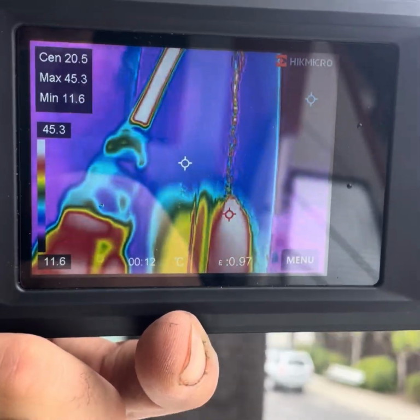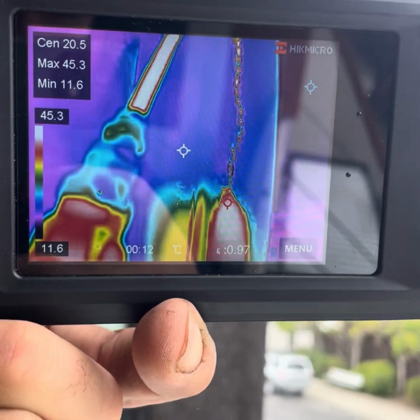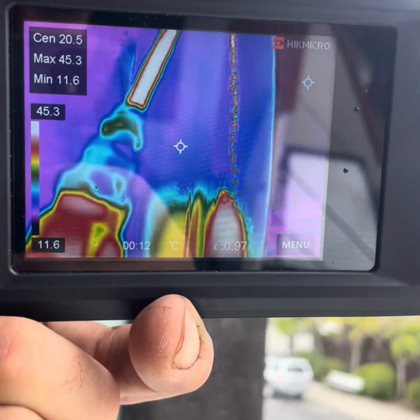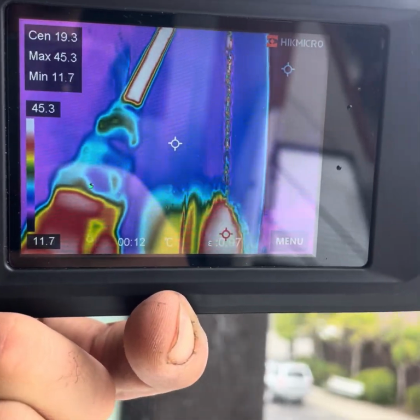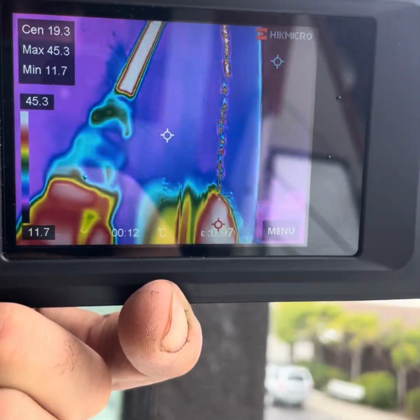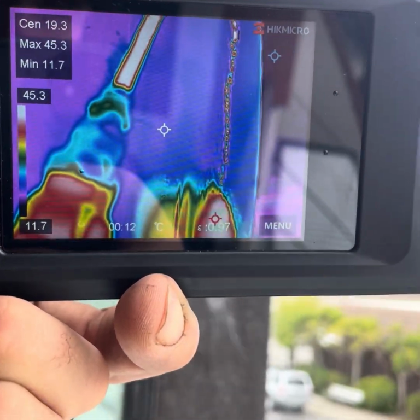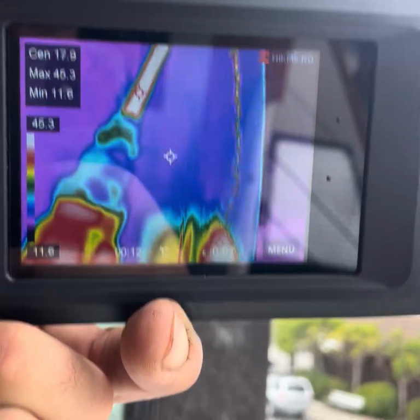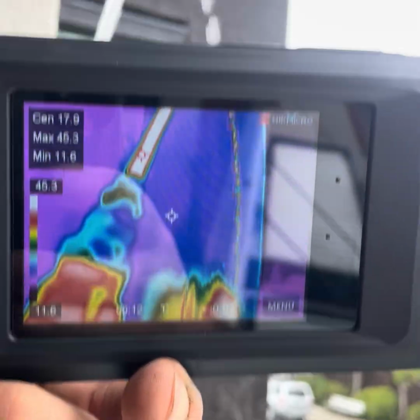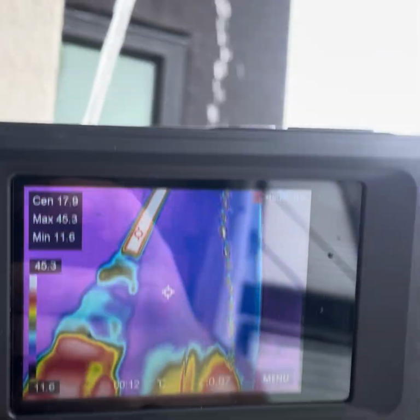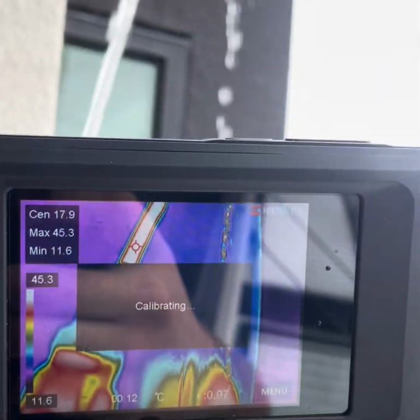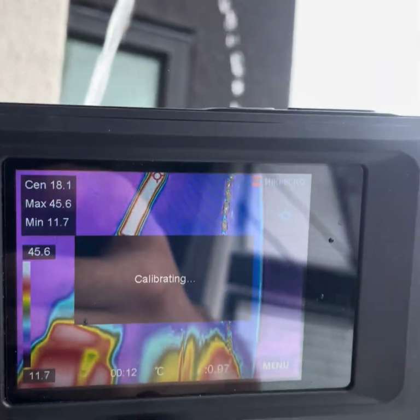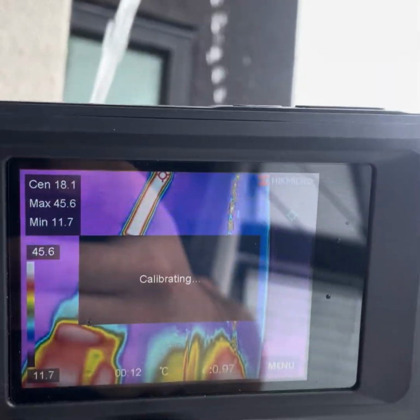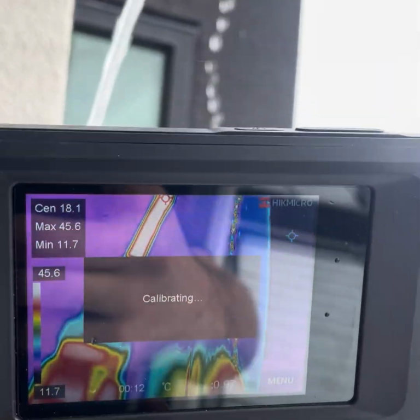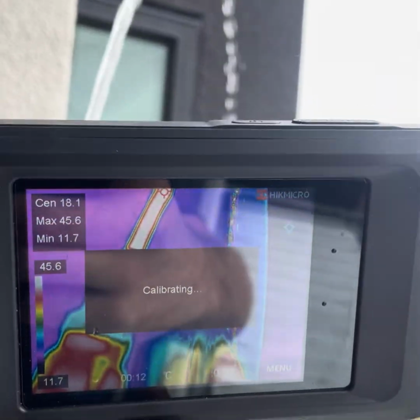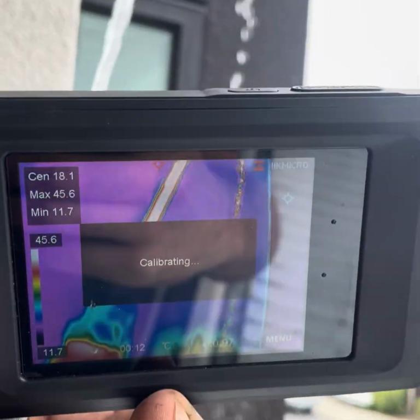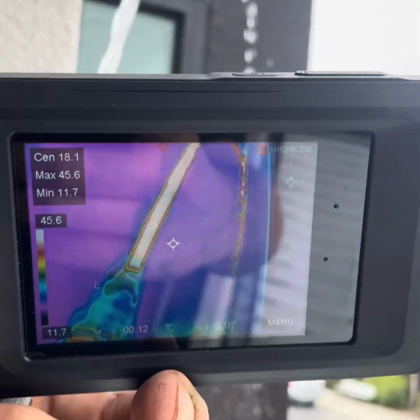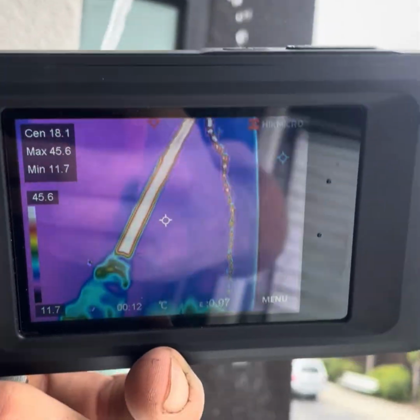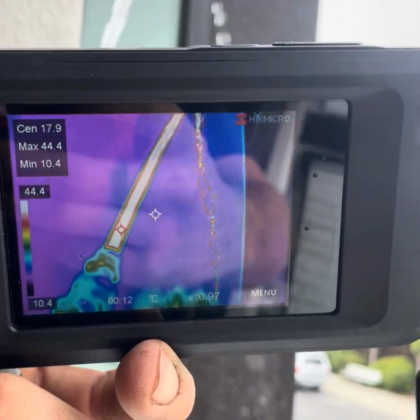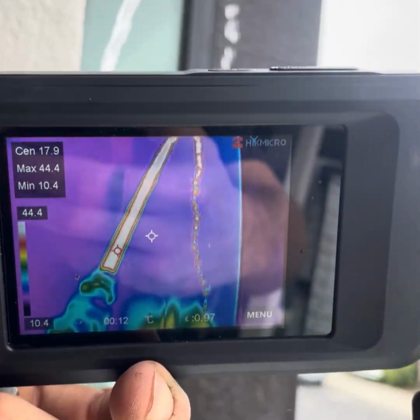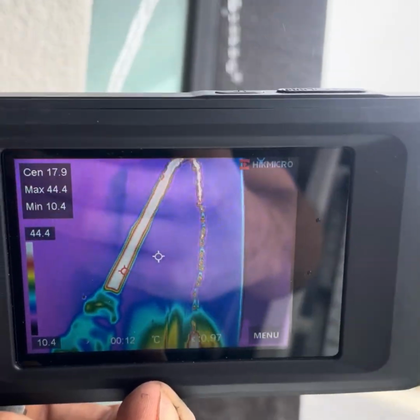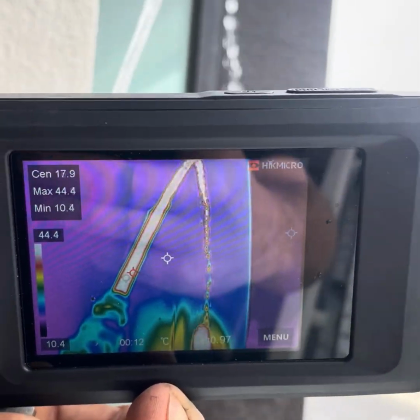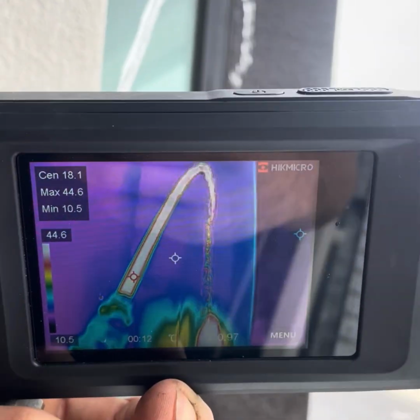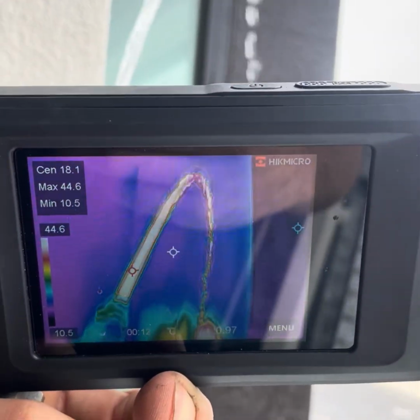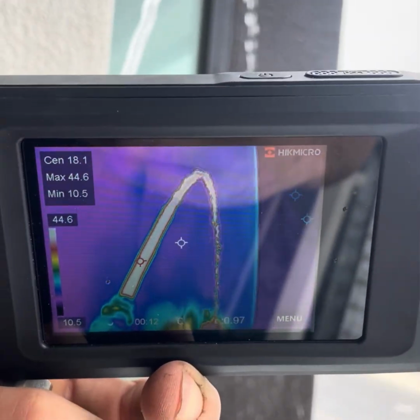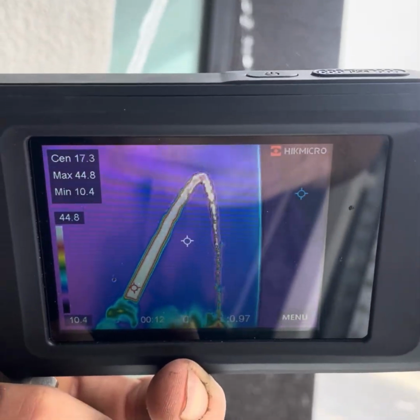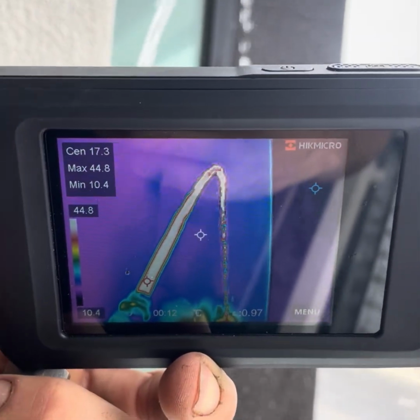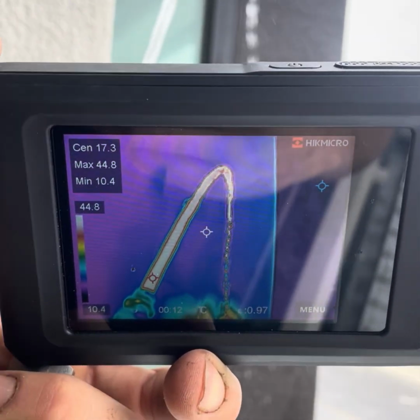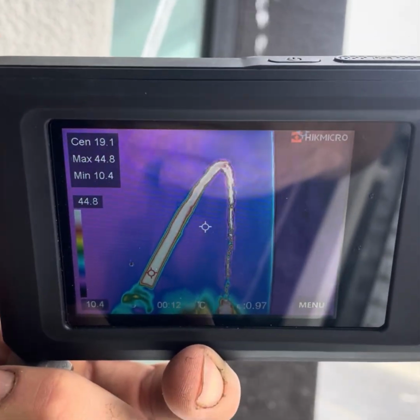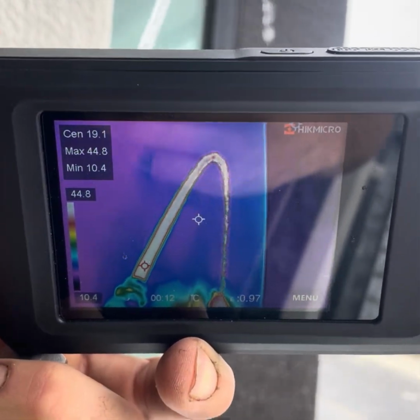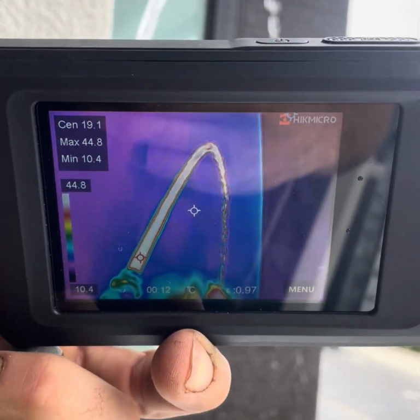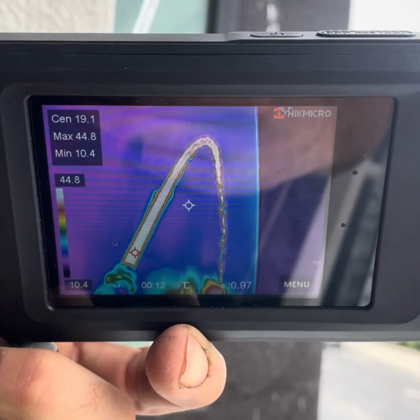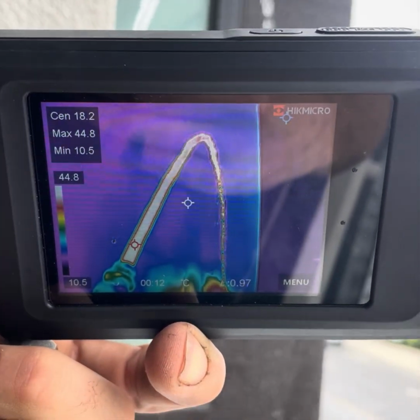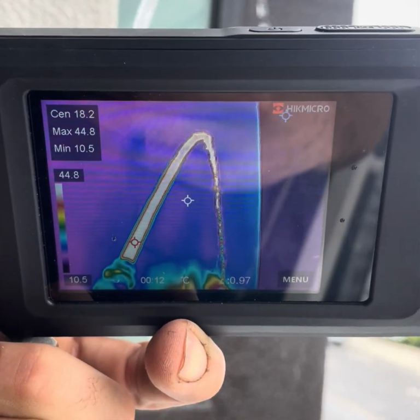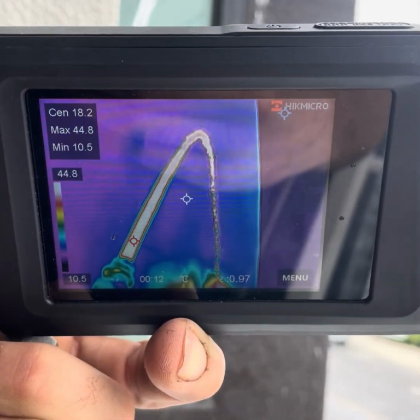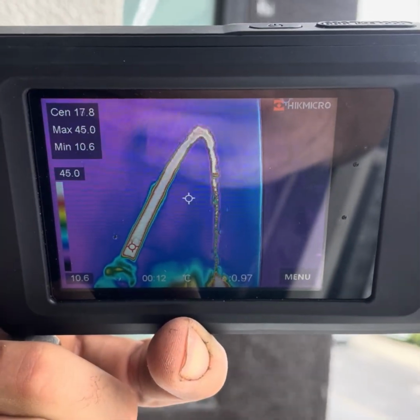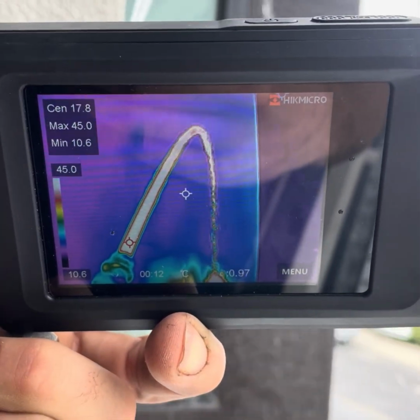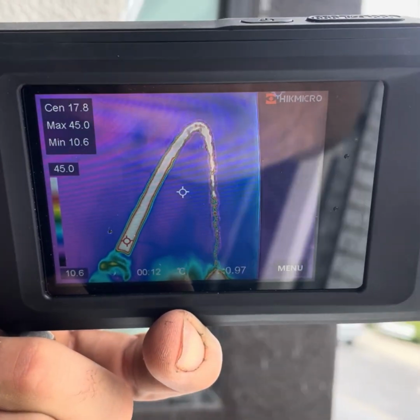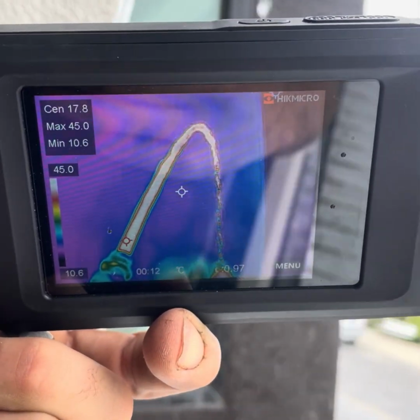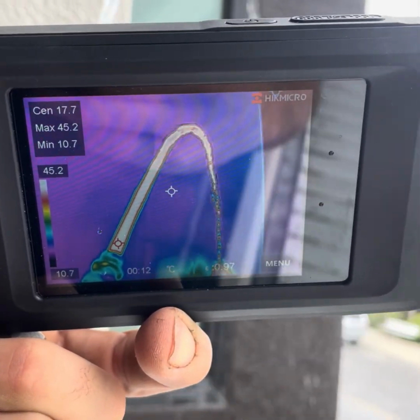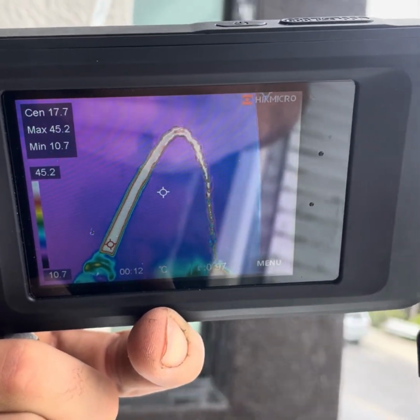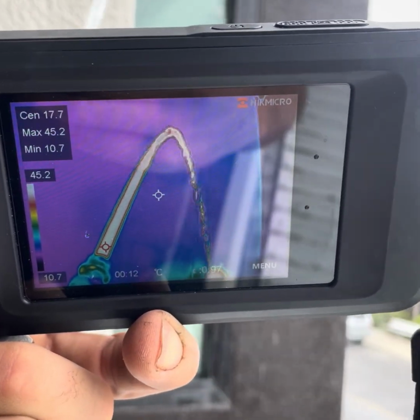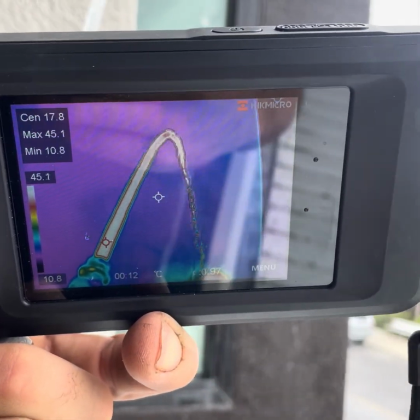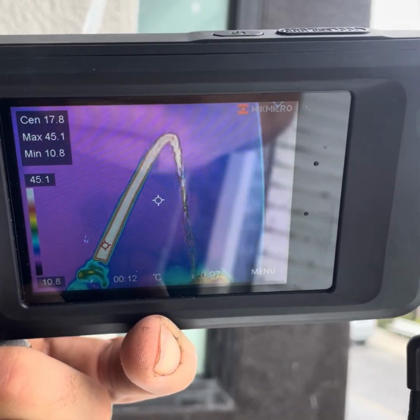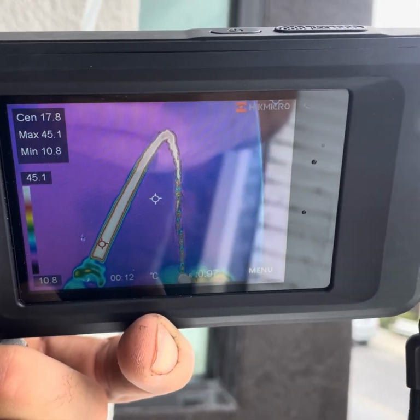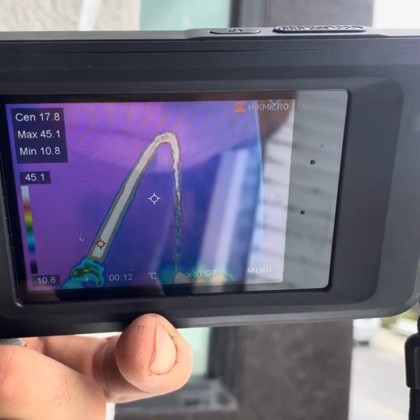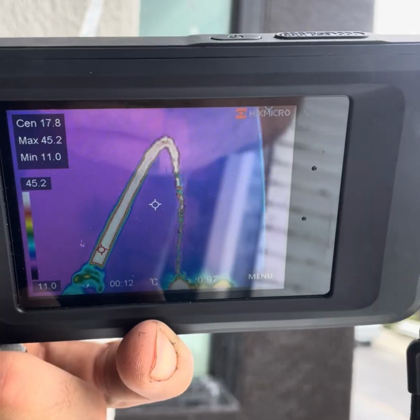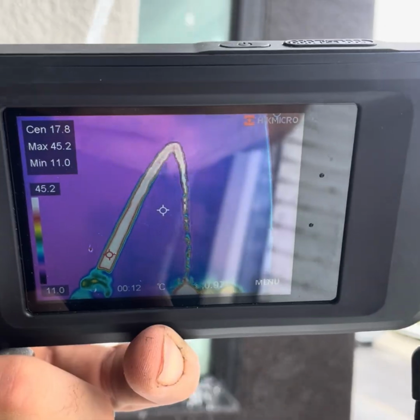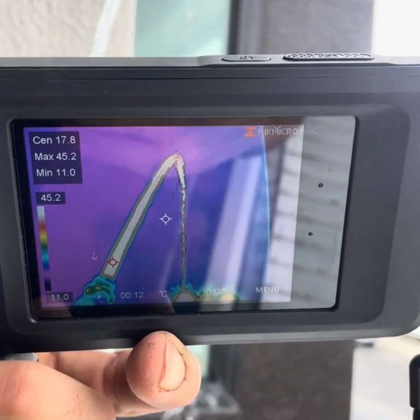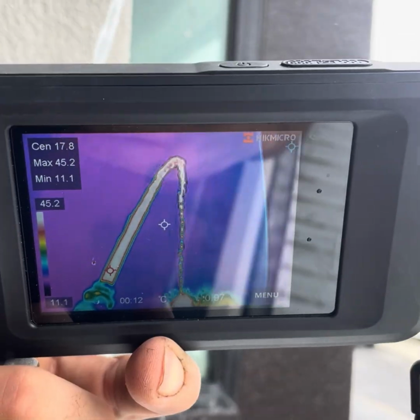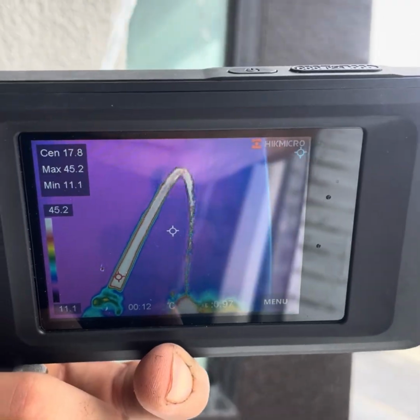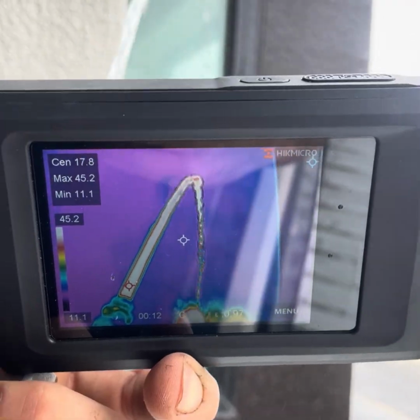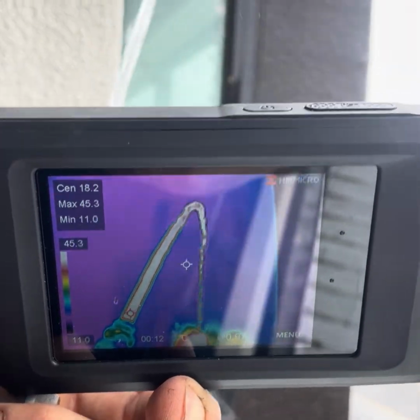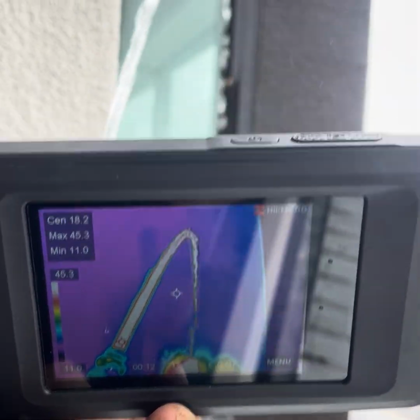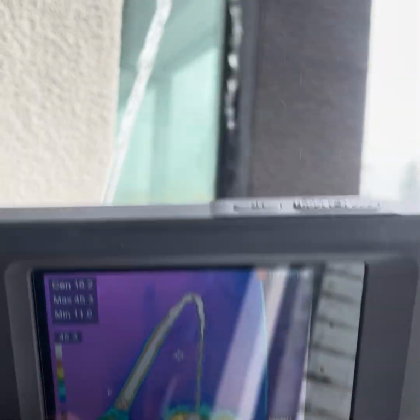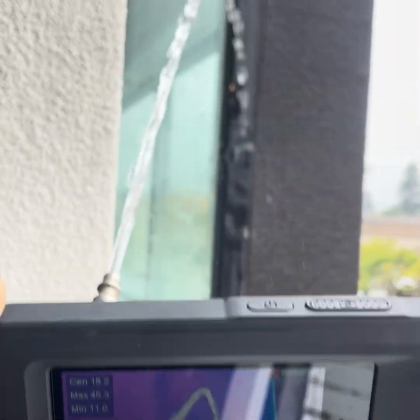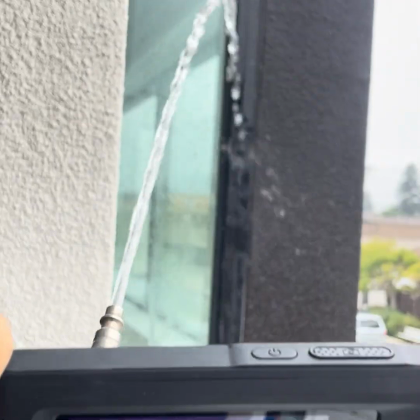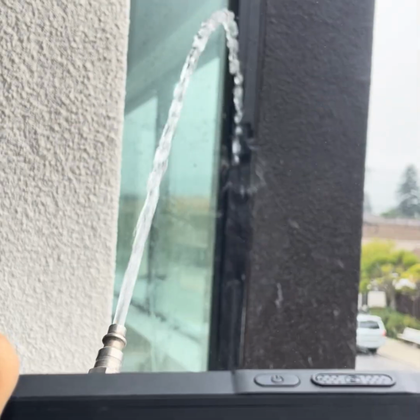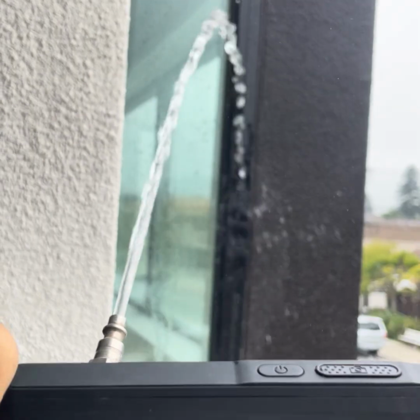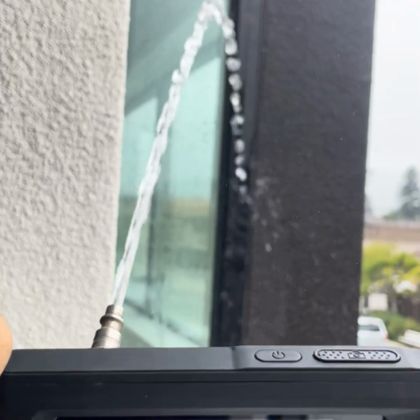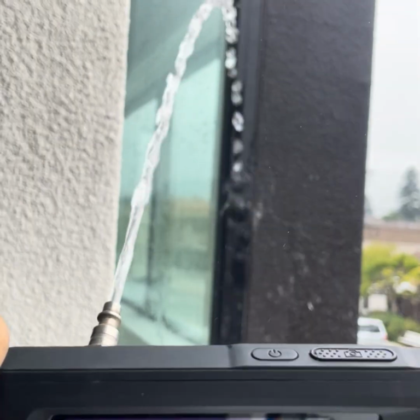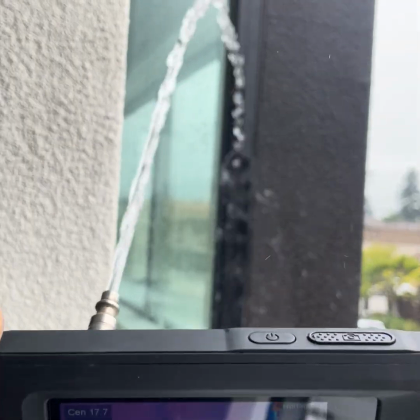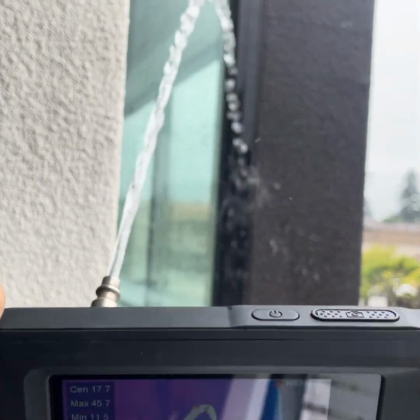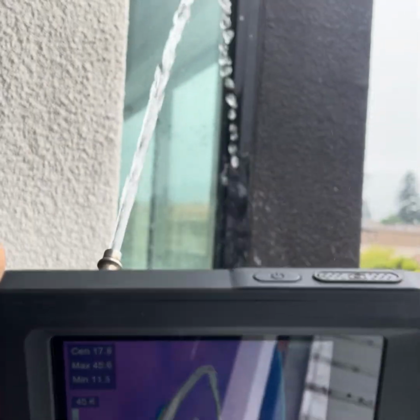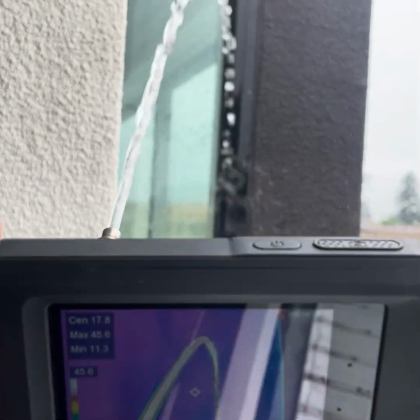Let me know which one you're using or thinking of picking up, and if you want more side-by-side tests like this, hit that subscribe button.